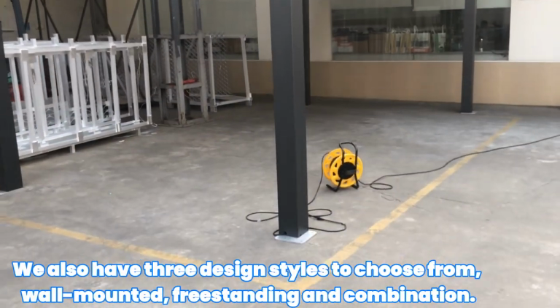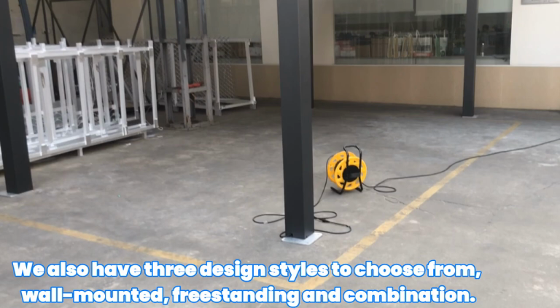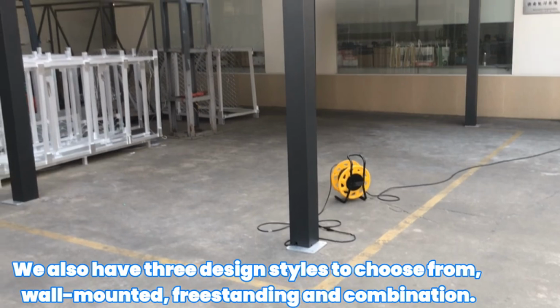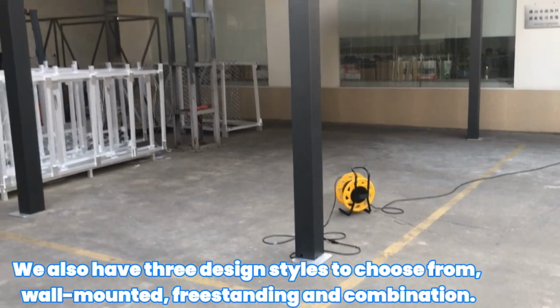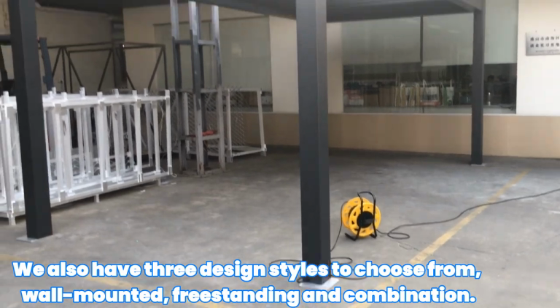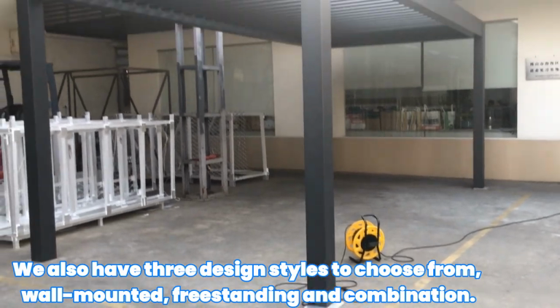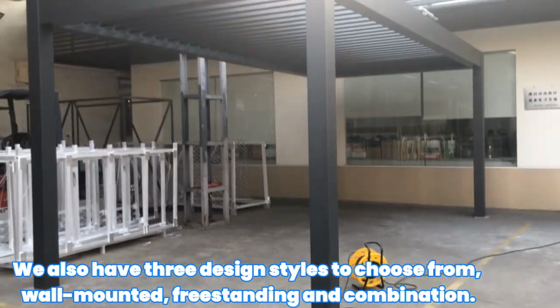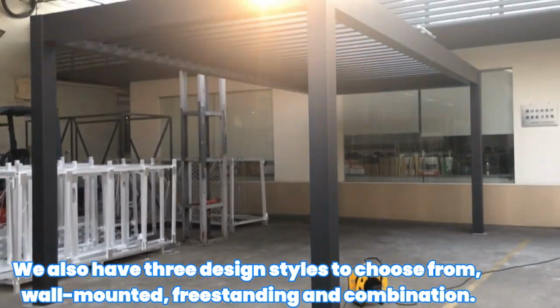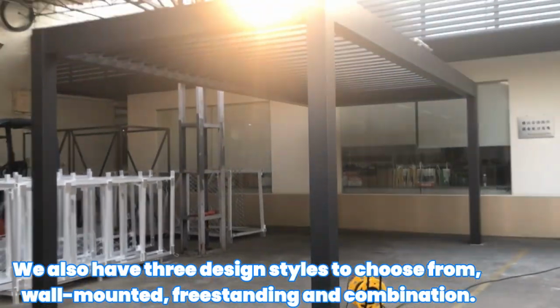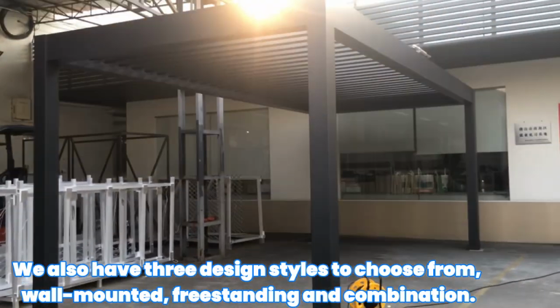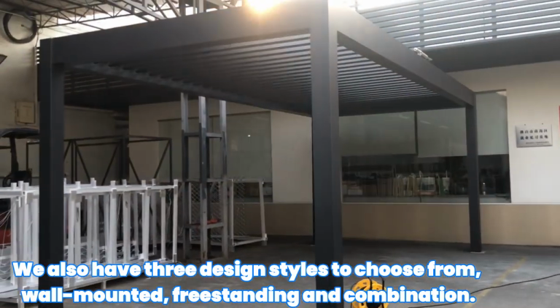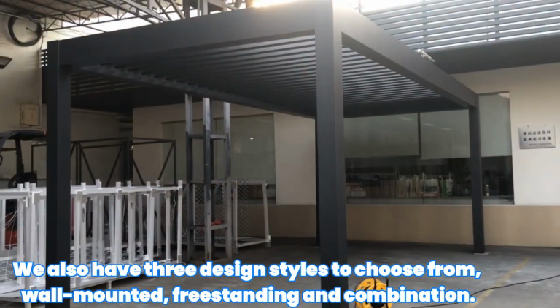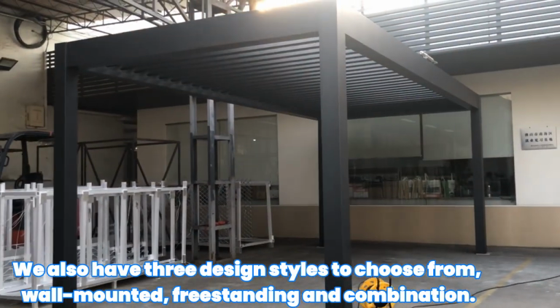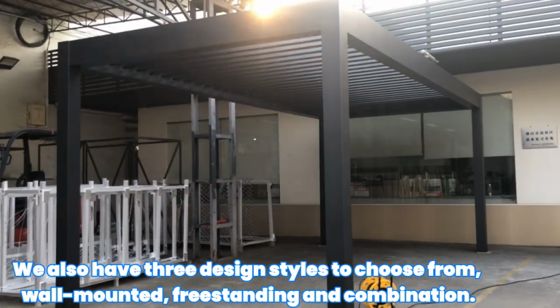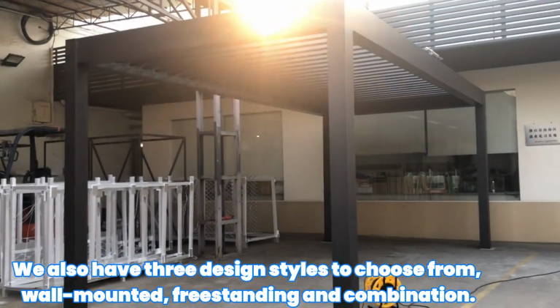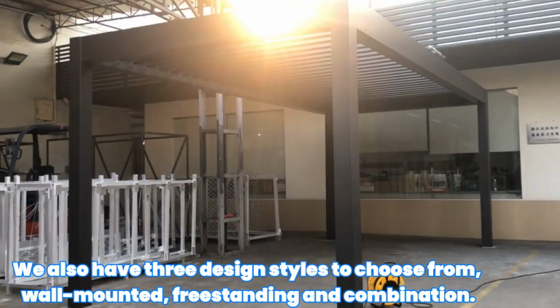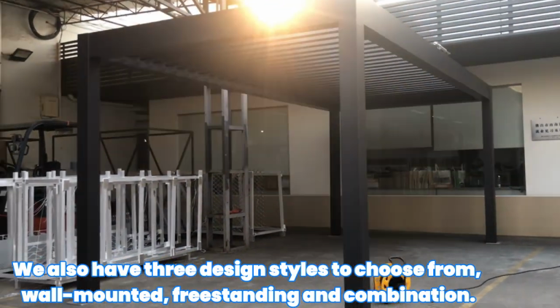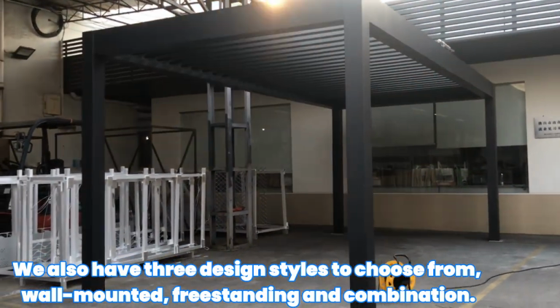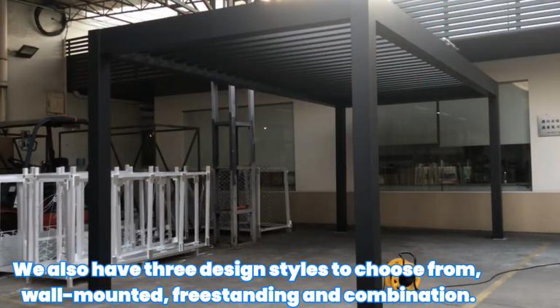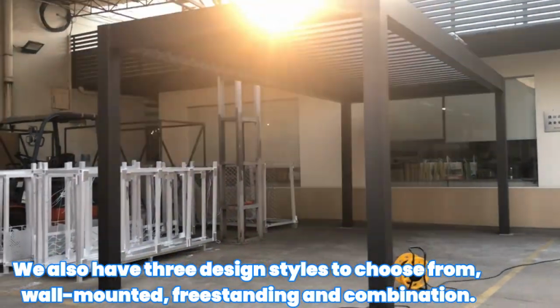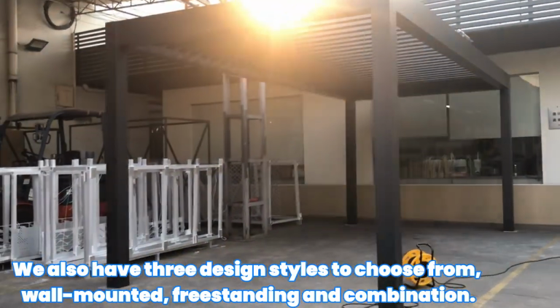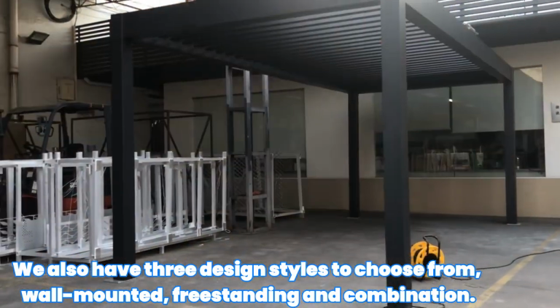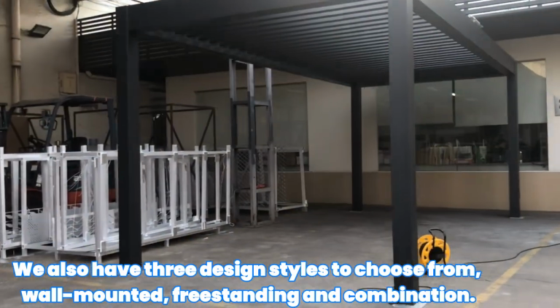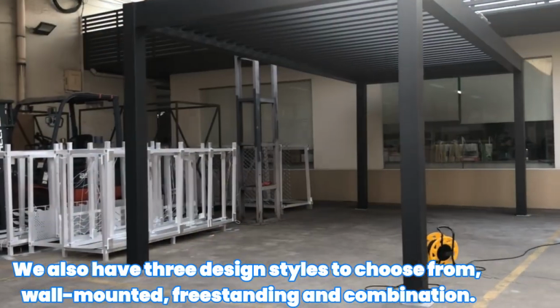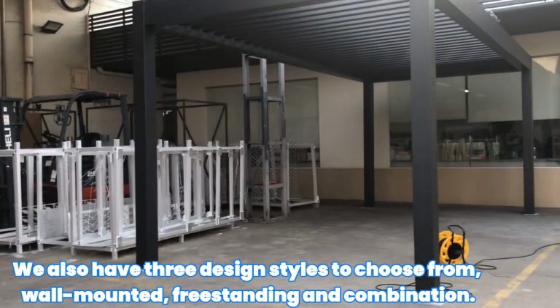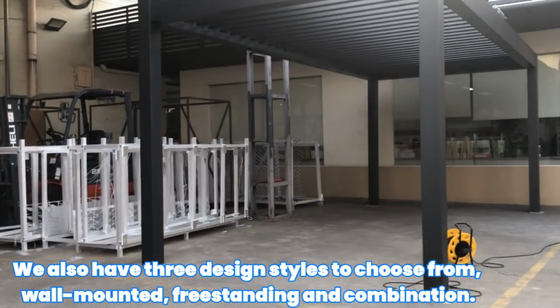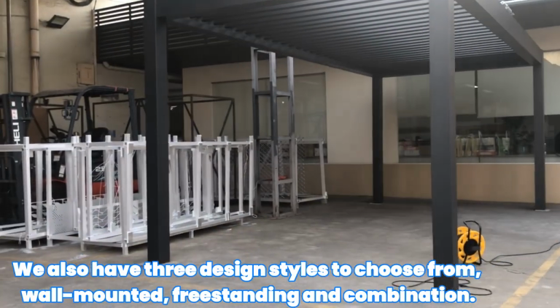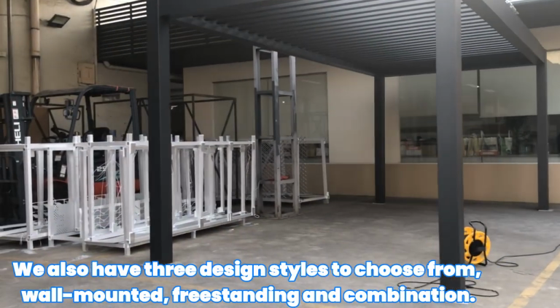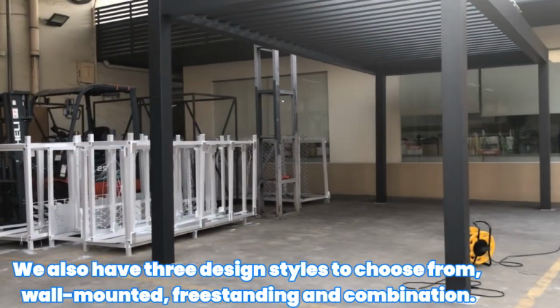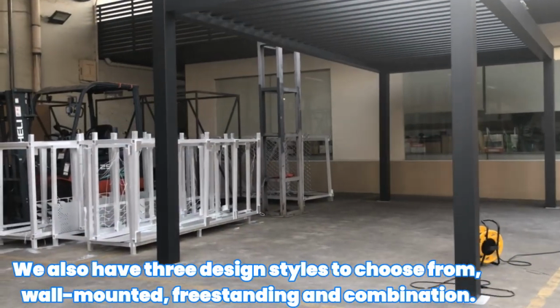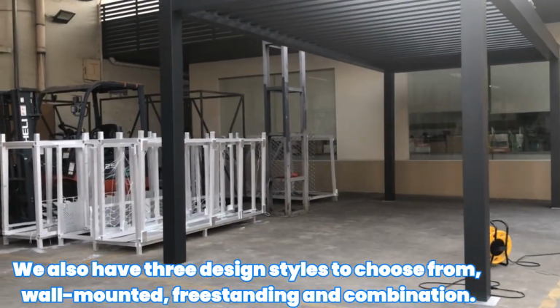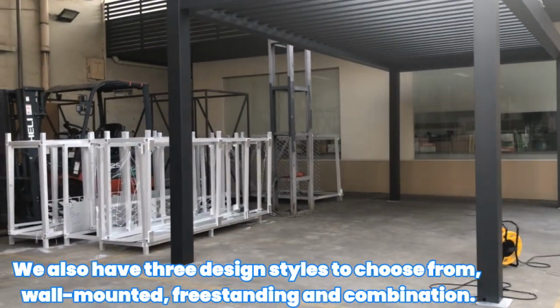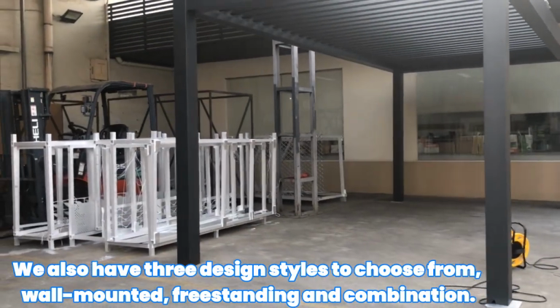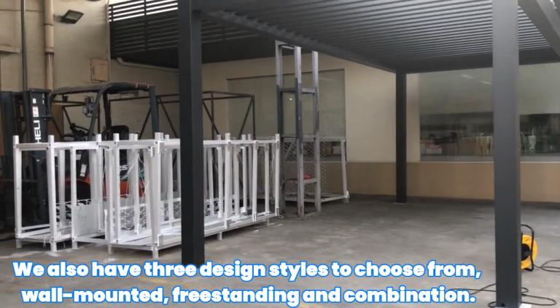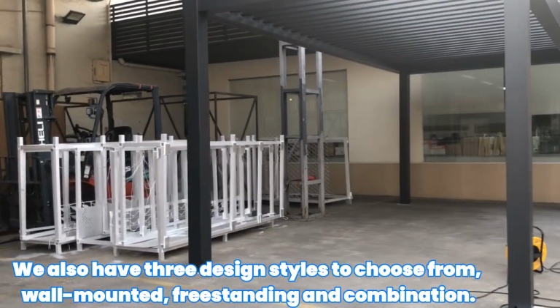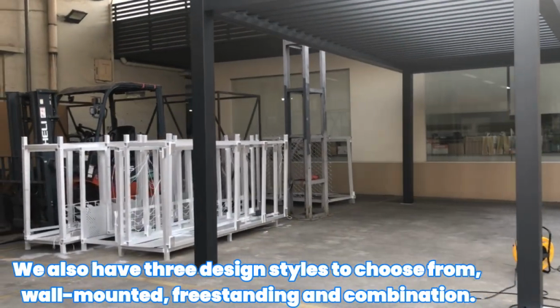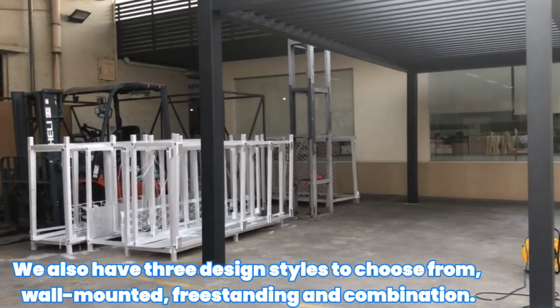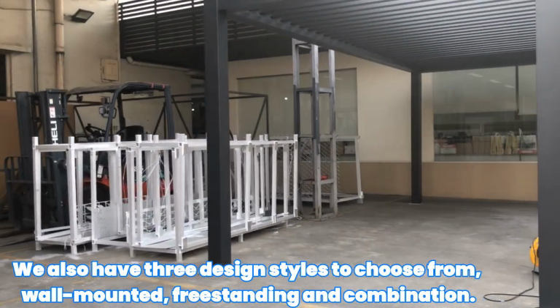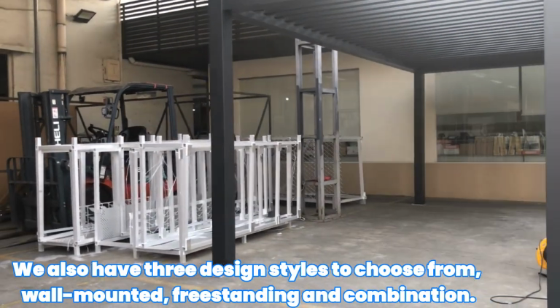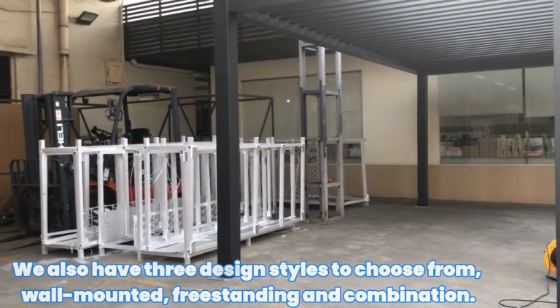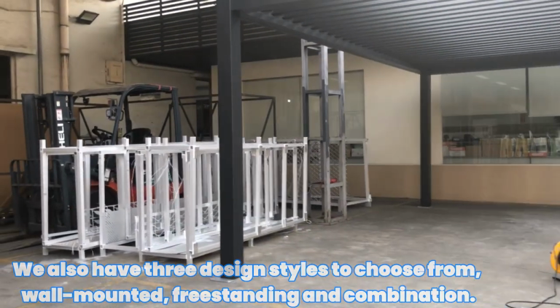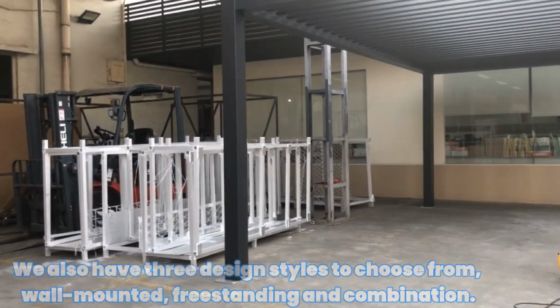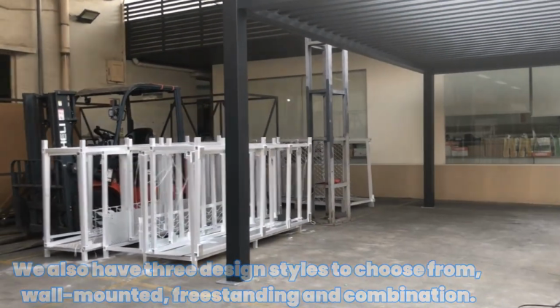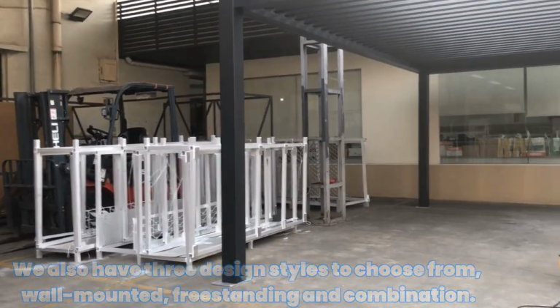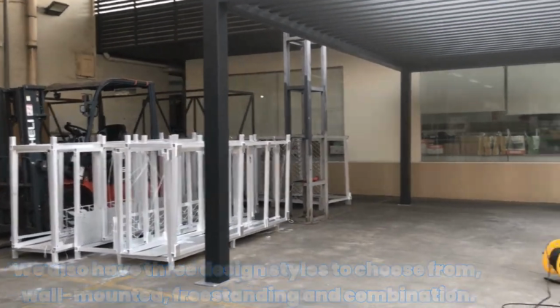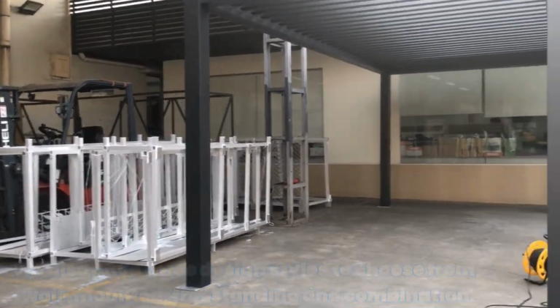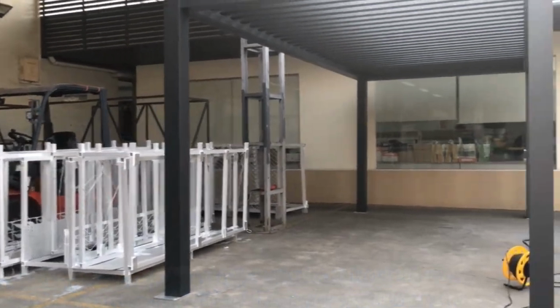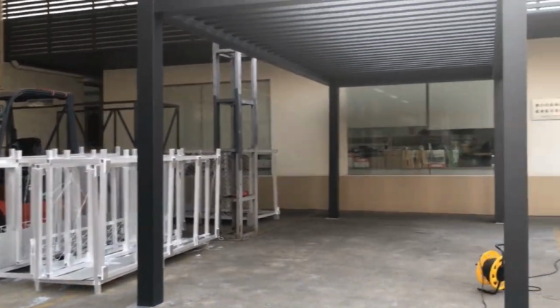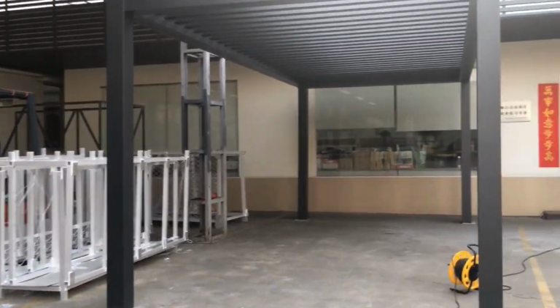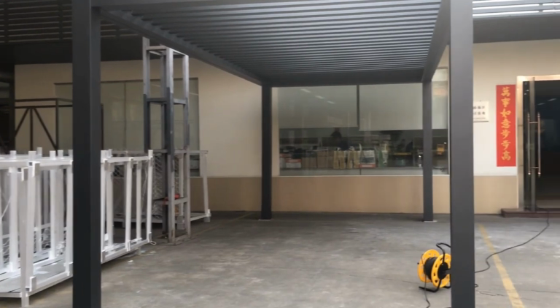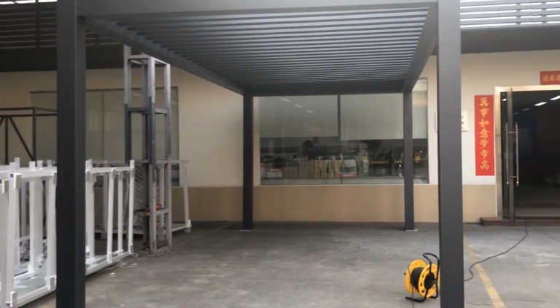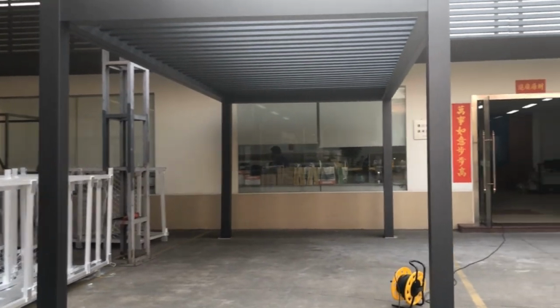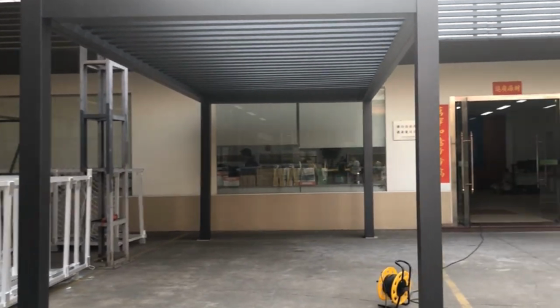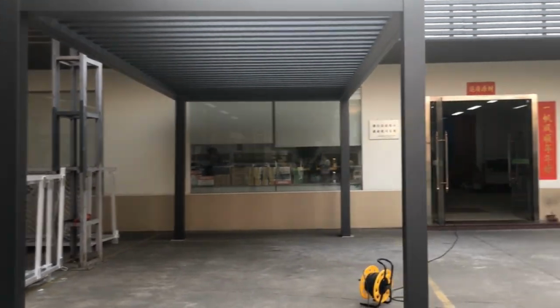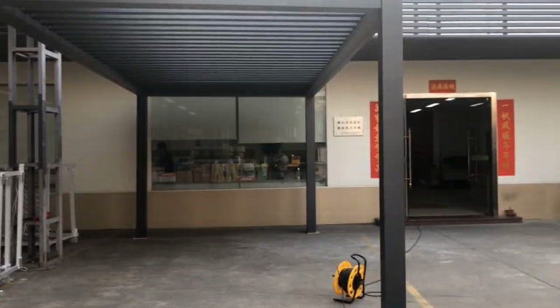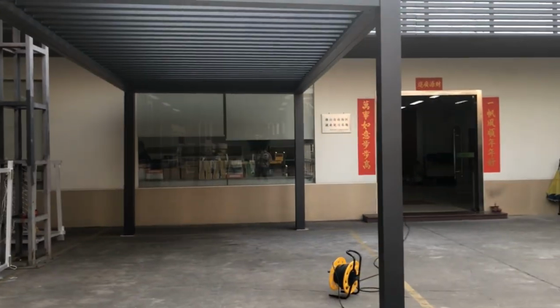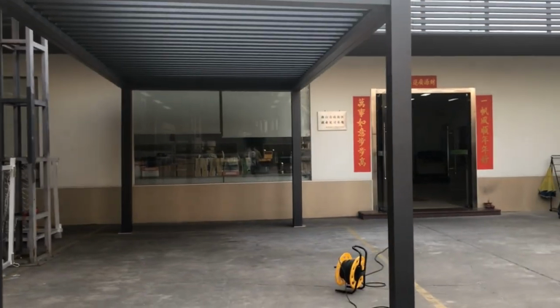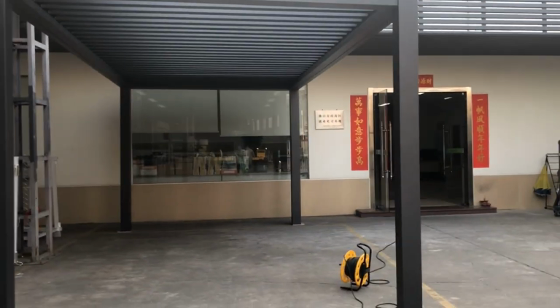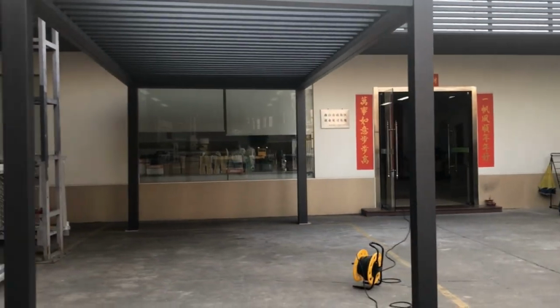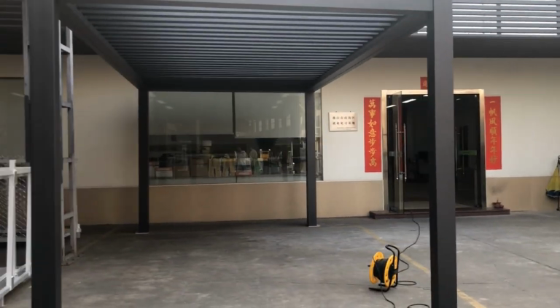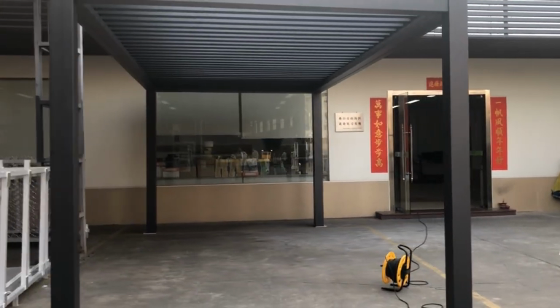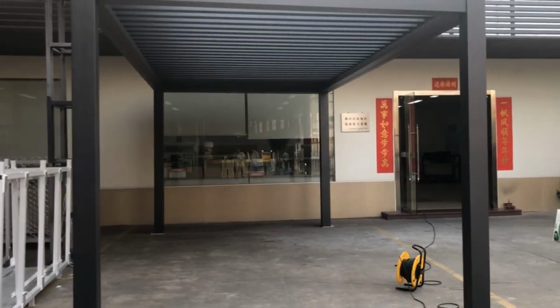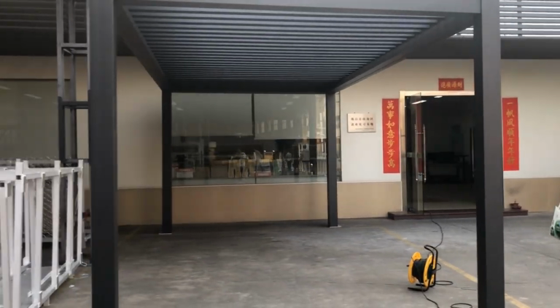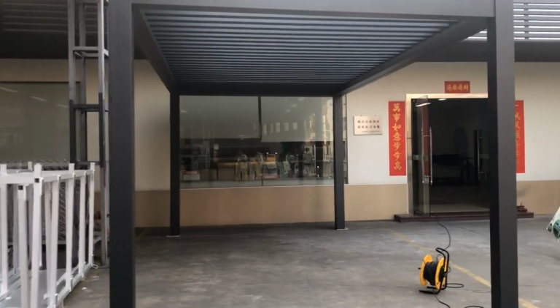We also have 3 design styles to choose from: wall mounted, freestanding, and combination.